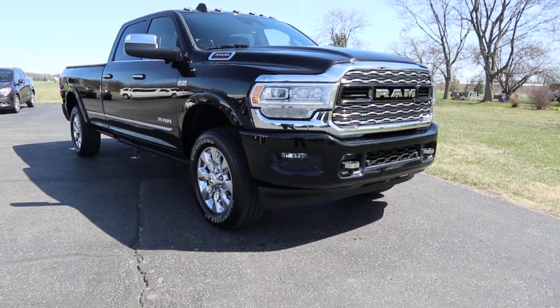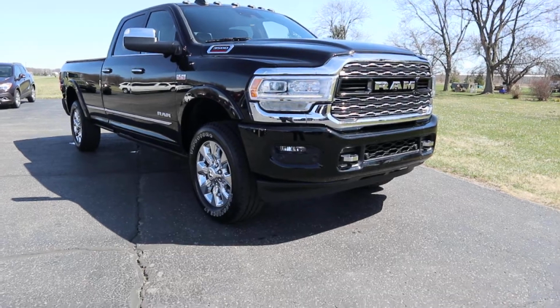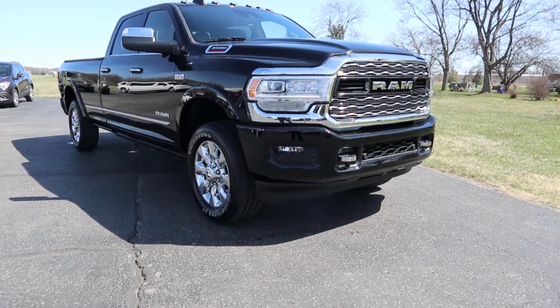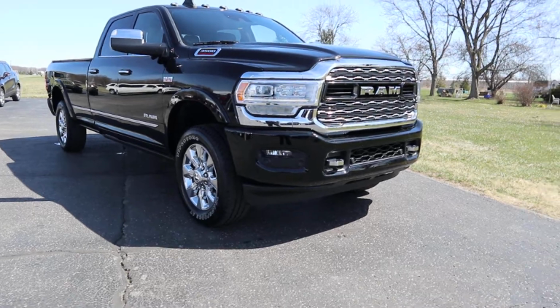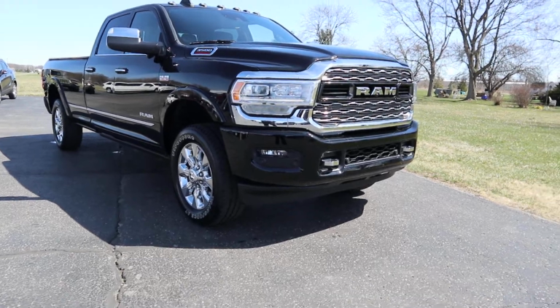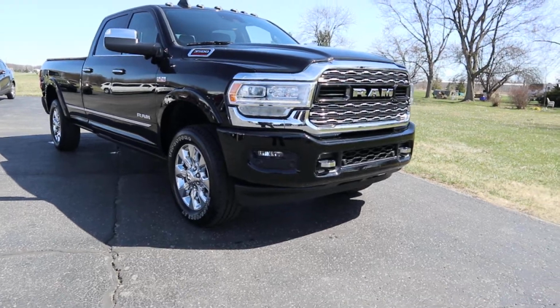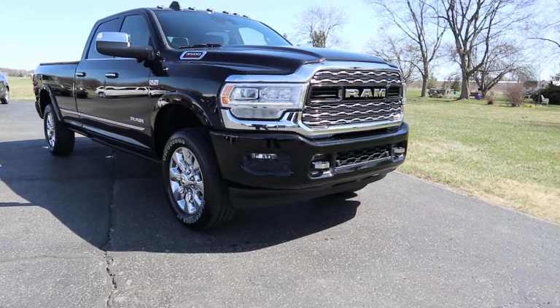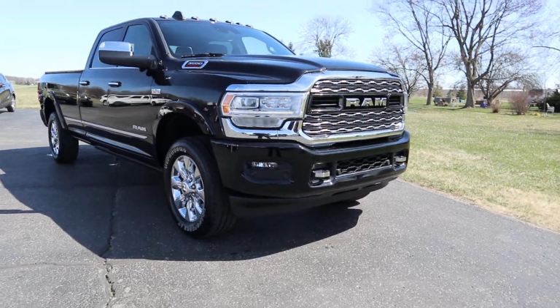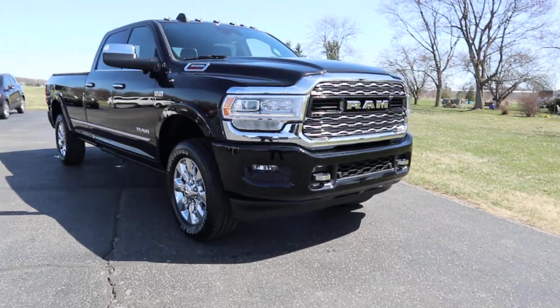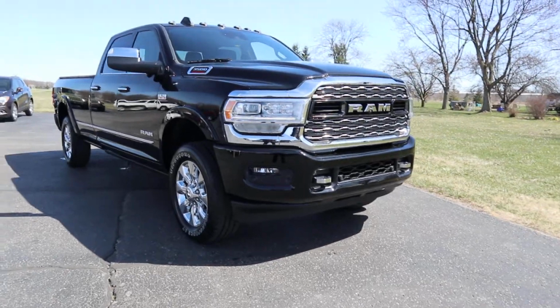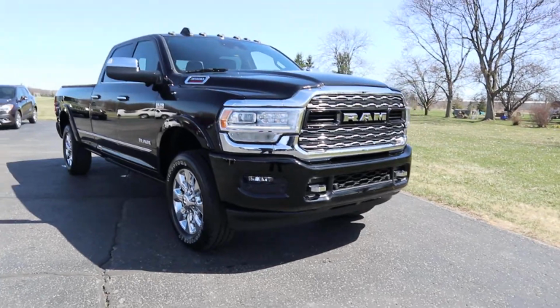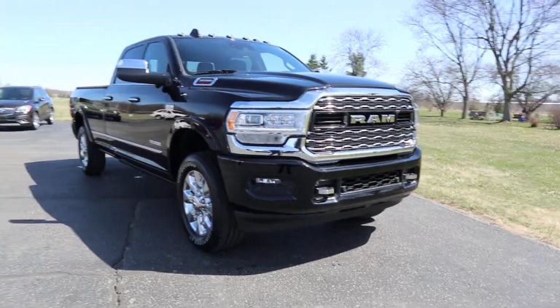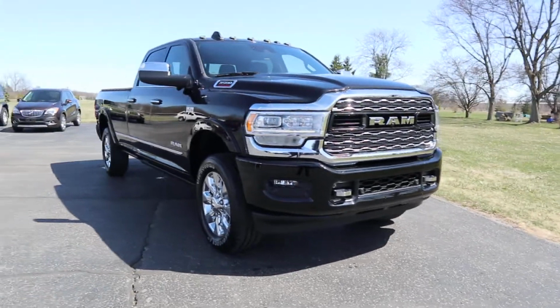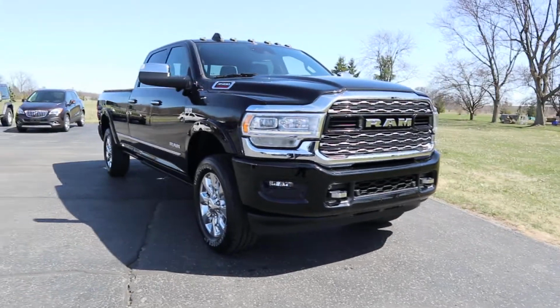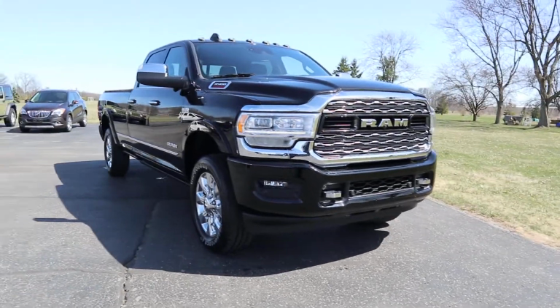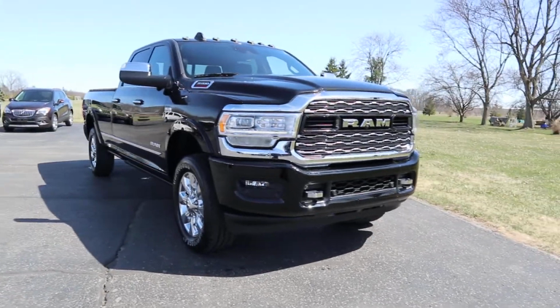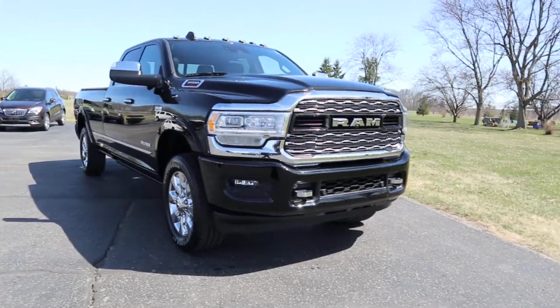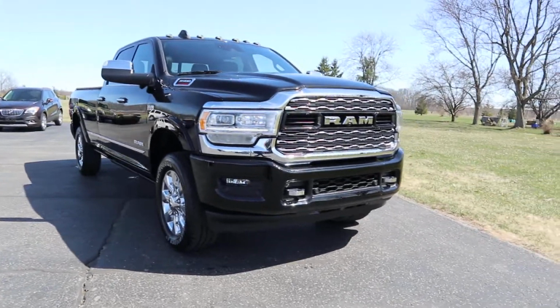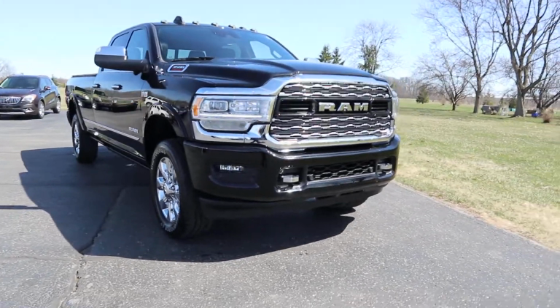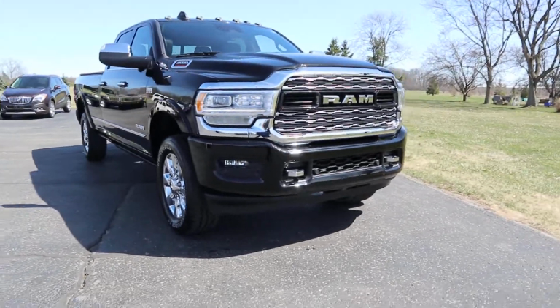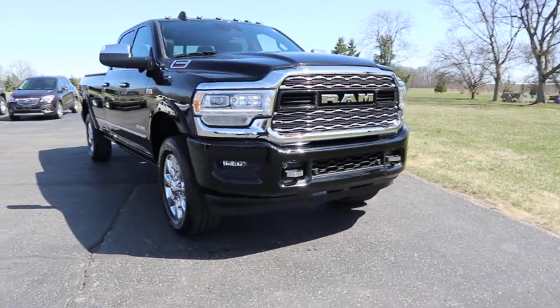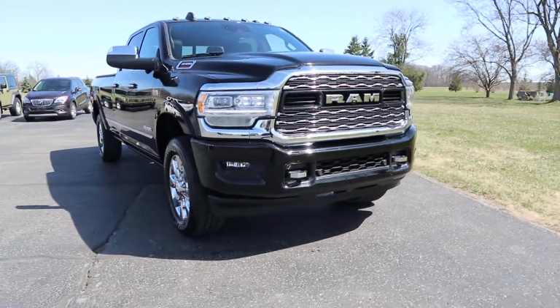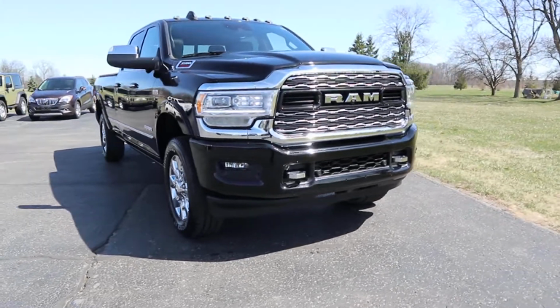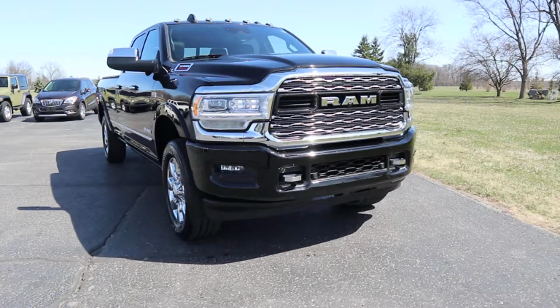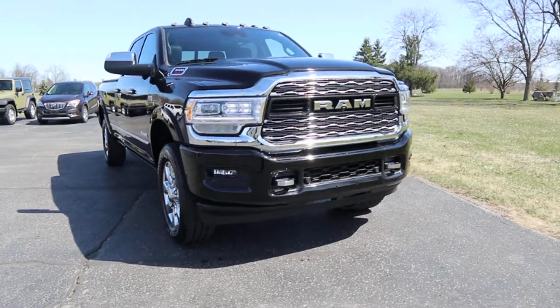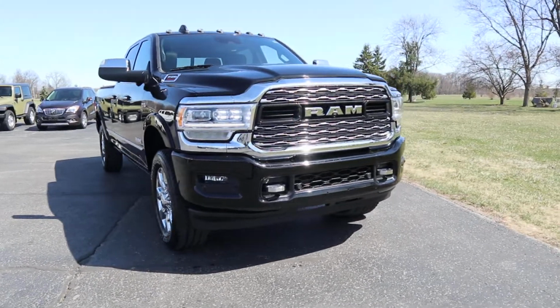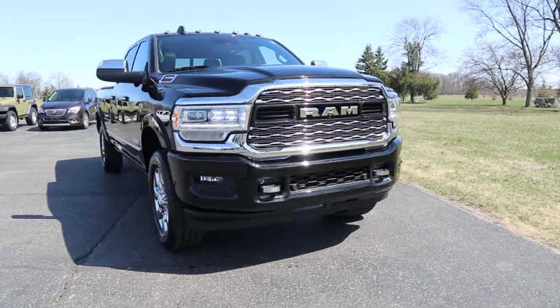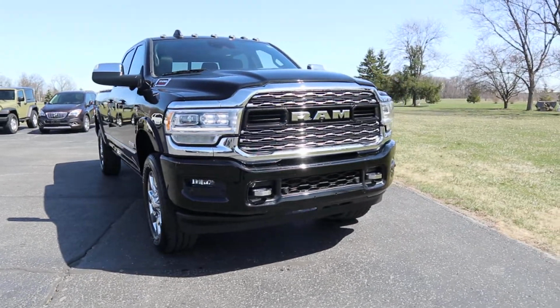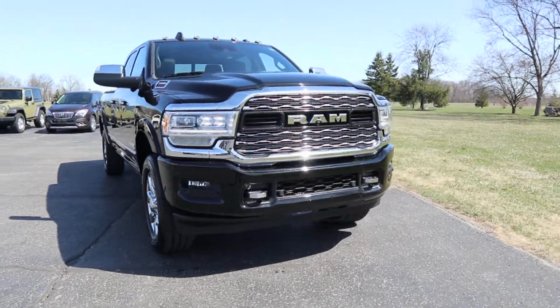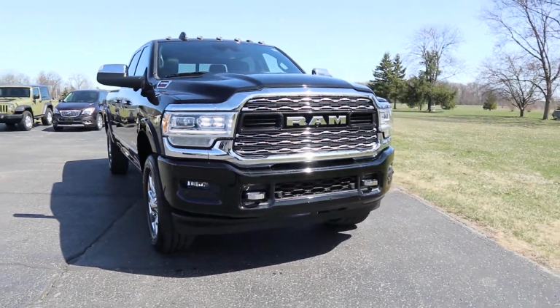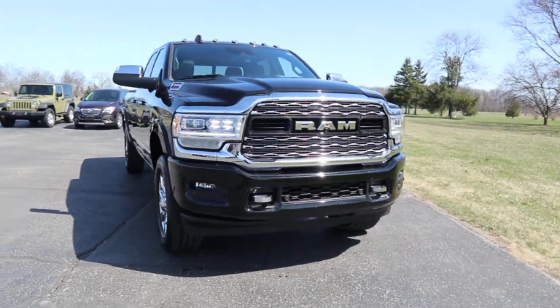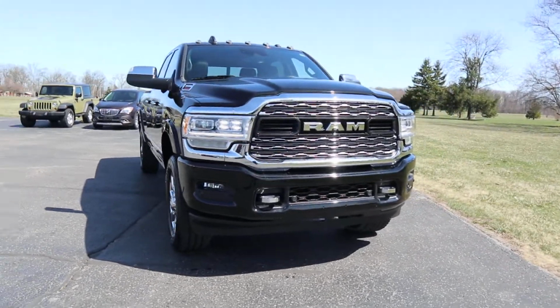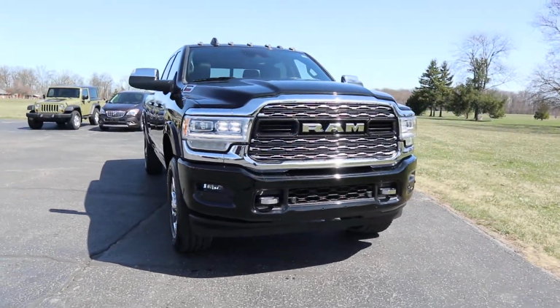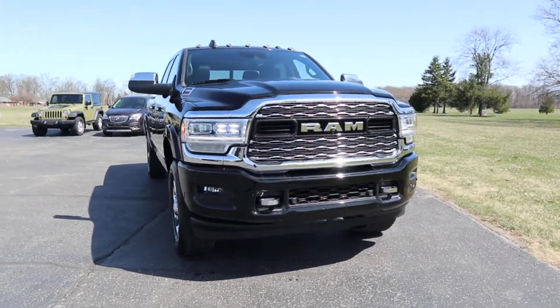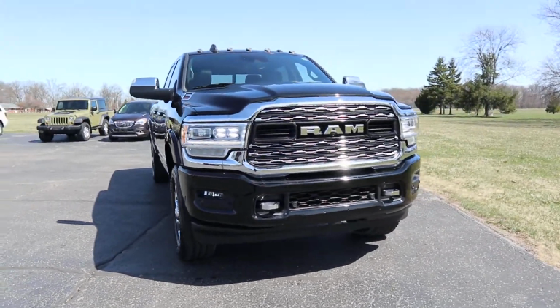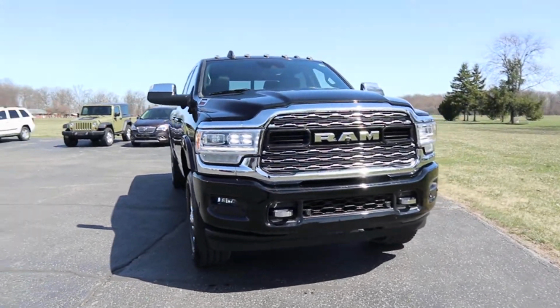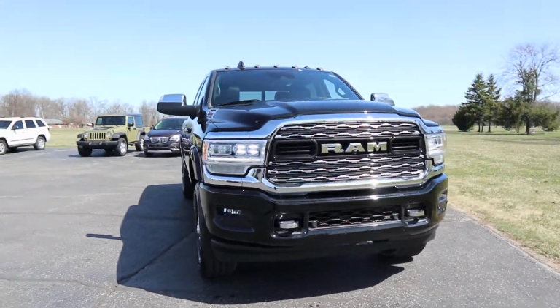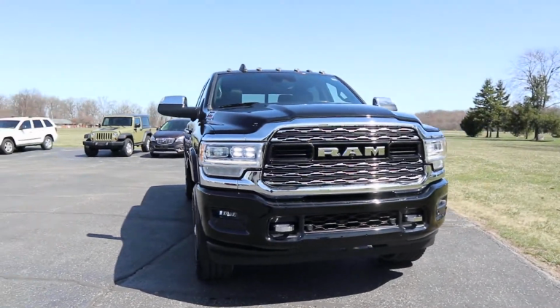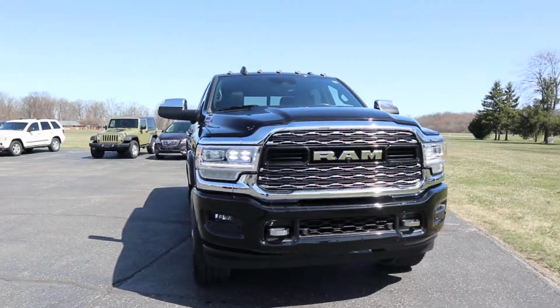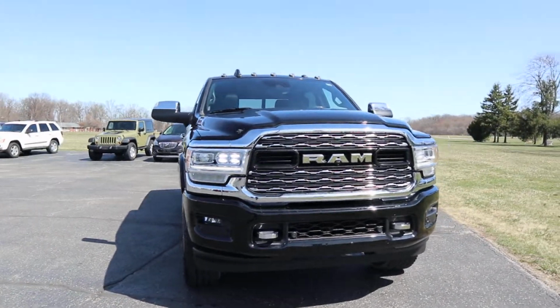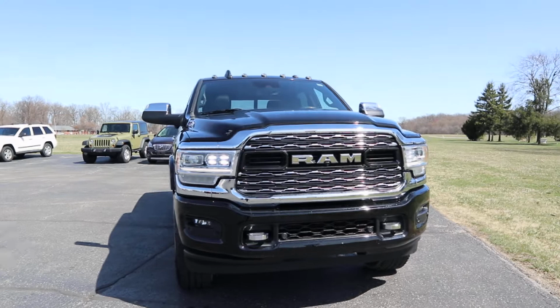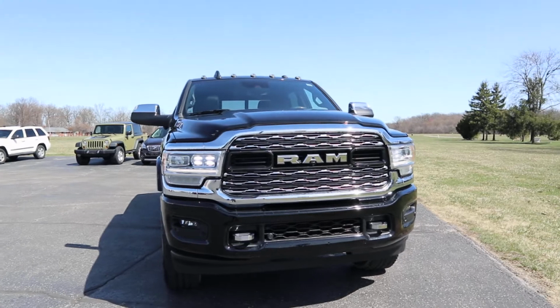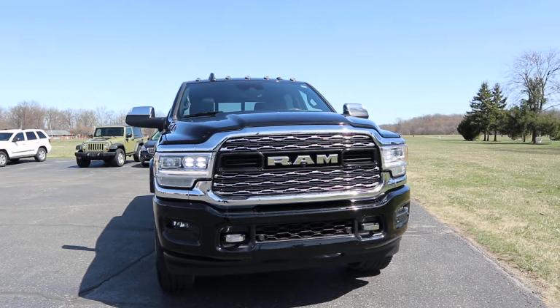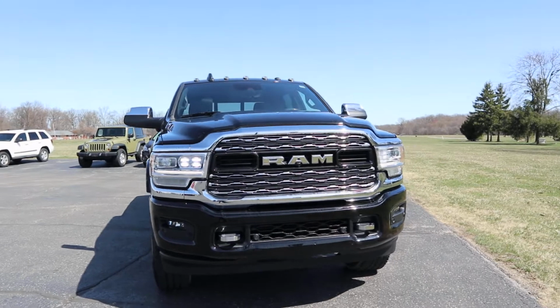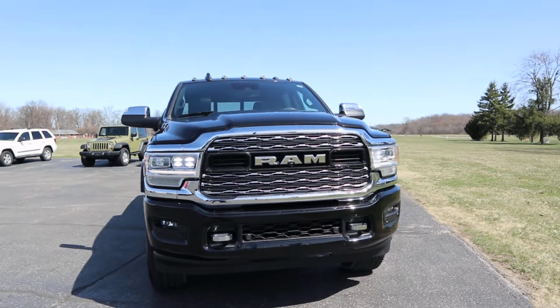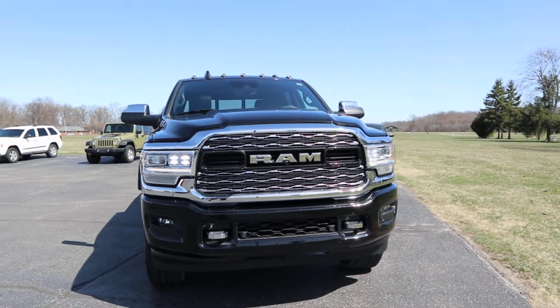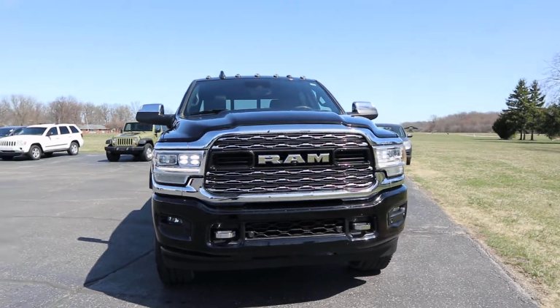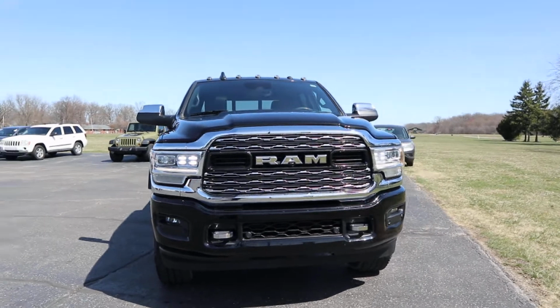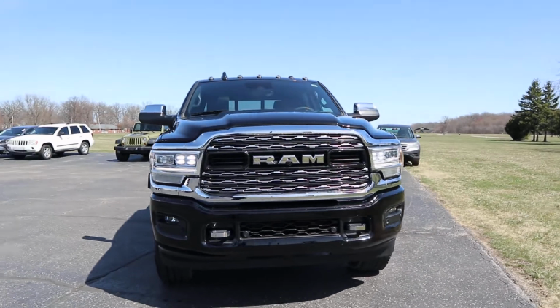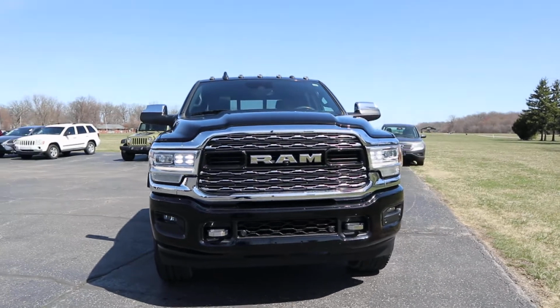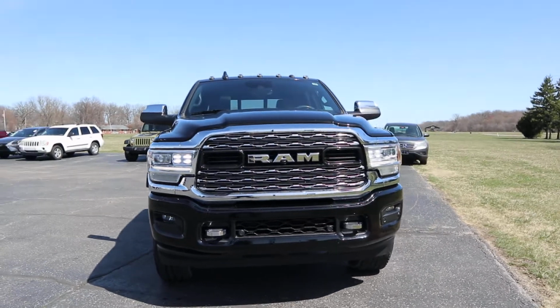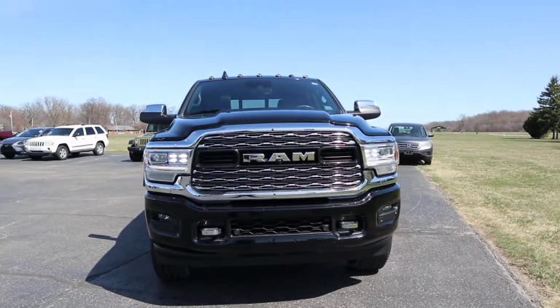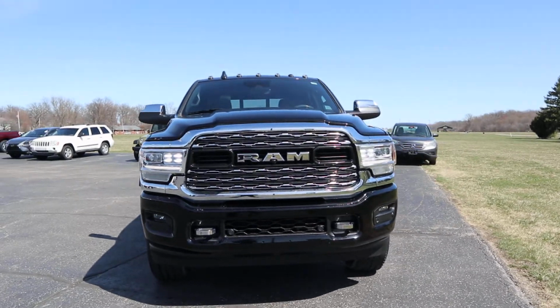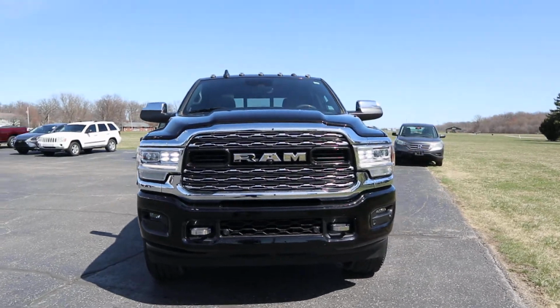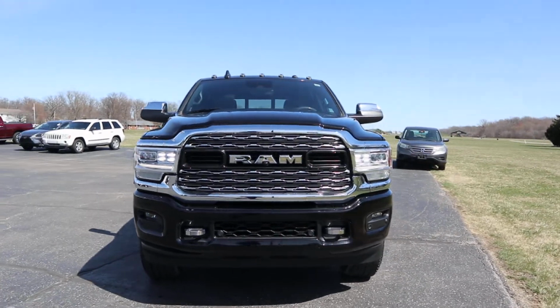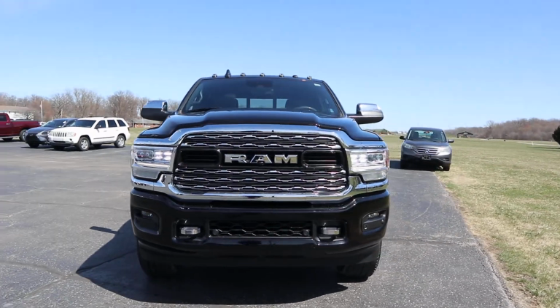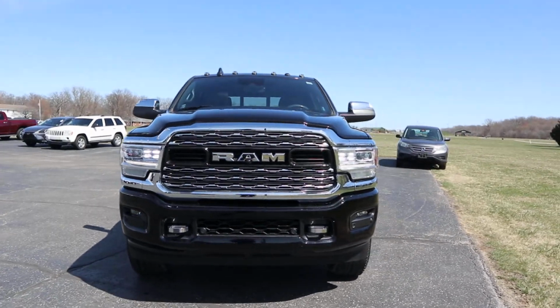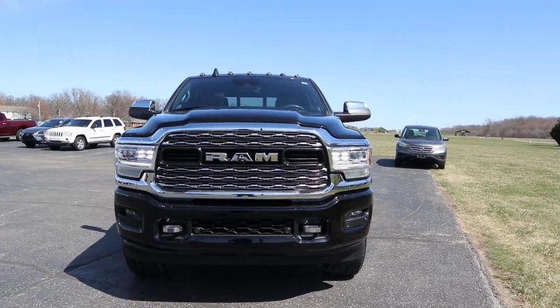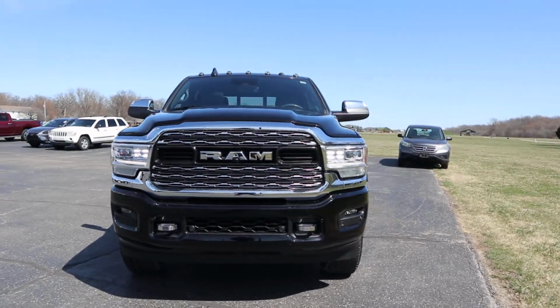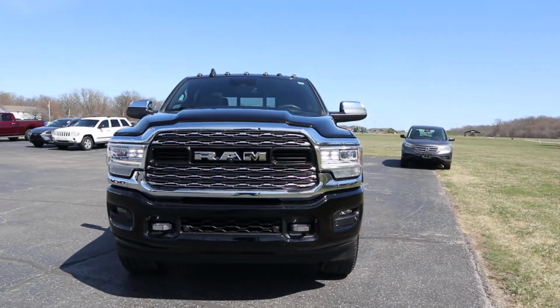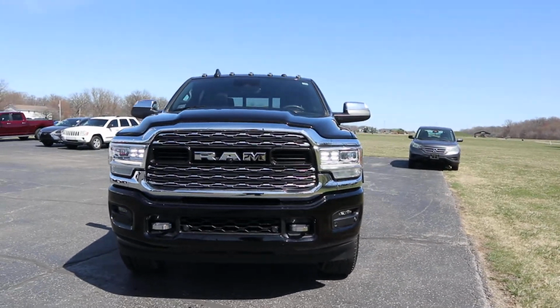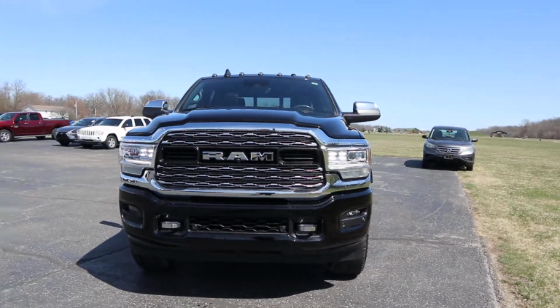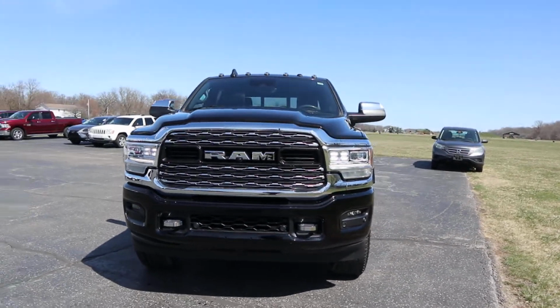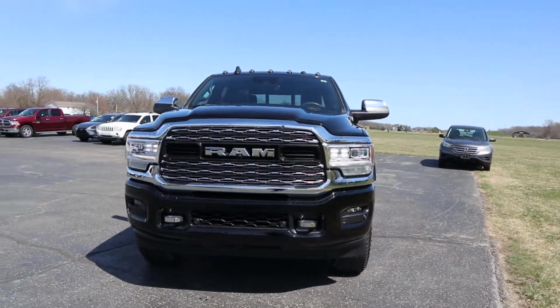Angel here at Terry Henricks Chrysler. Going to take you on a quick walk around this 2020 Dodge Ram 3500 Limited.